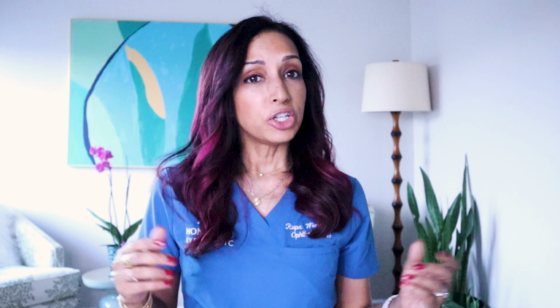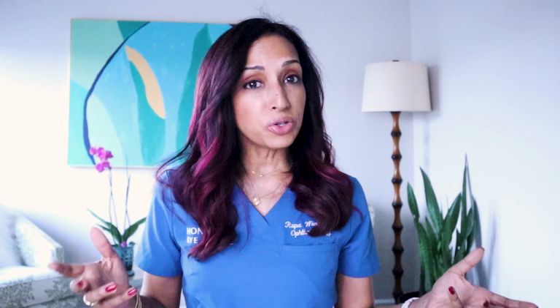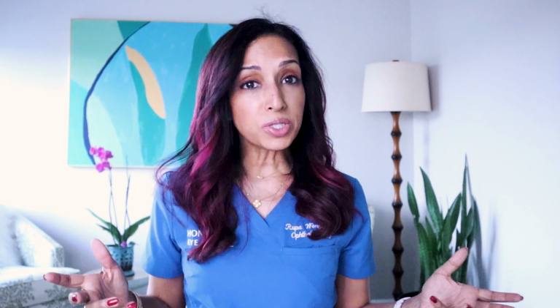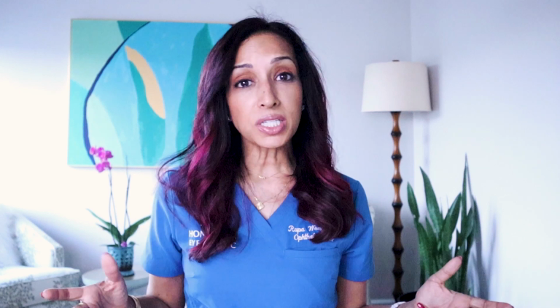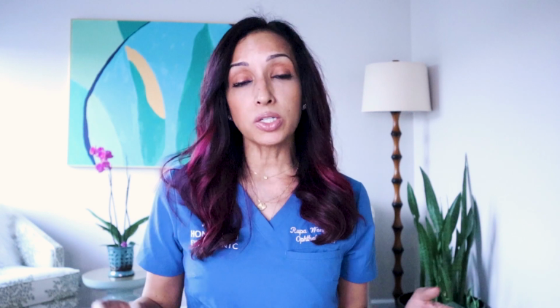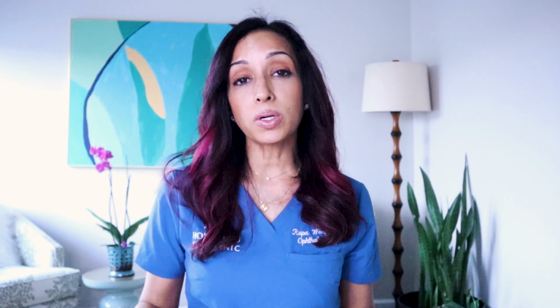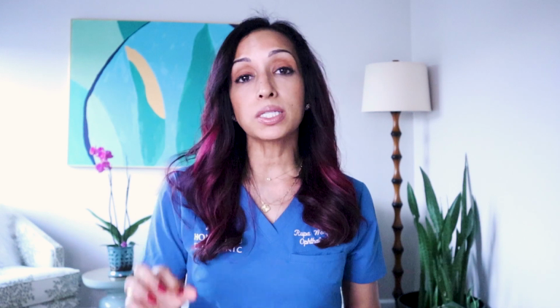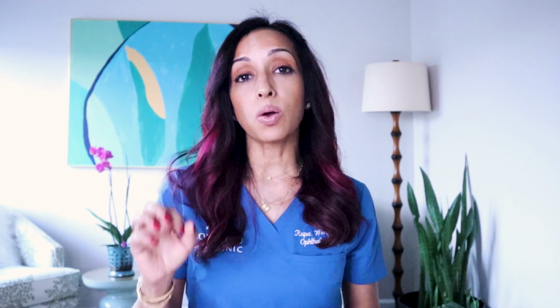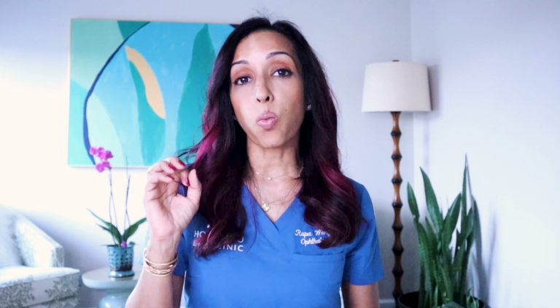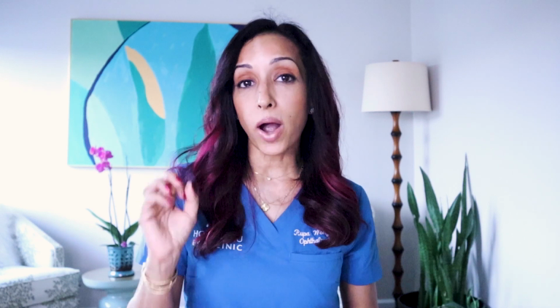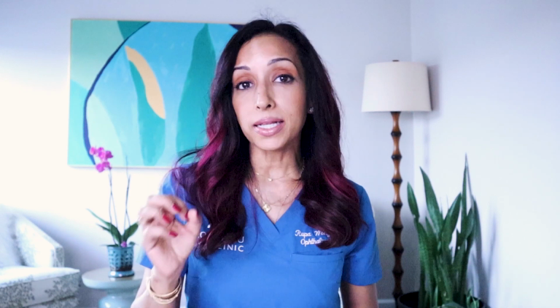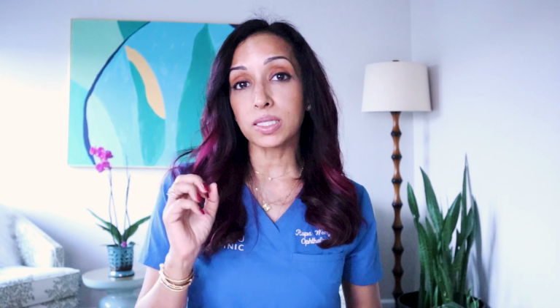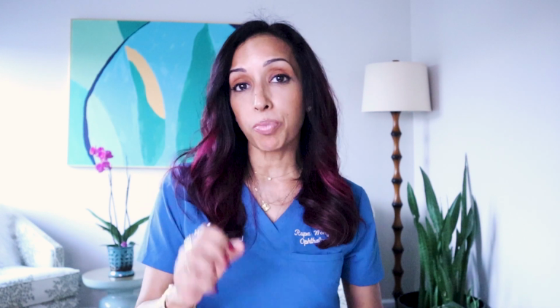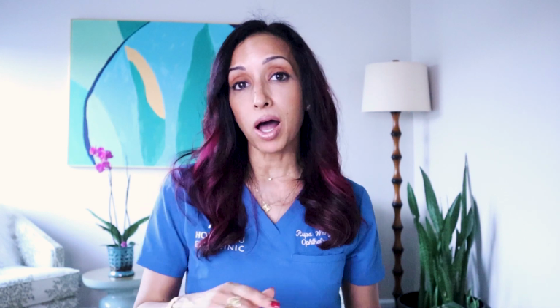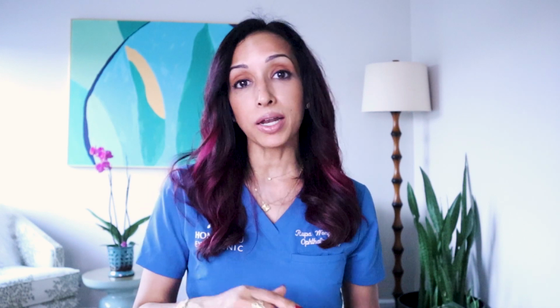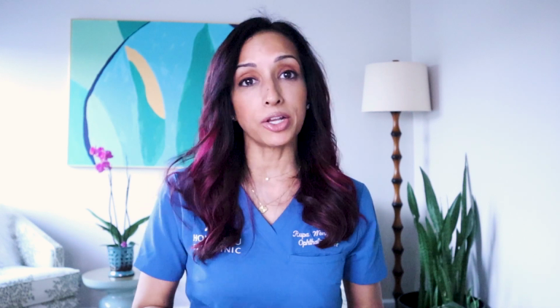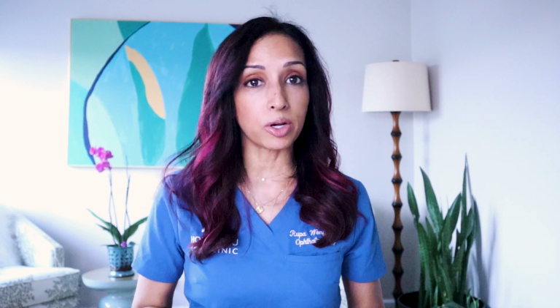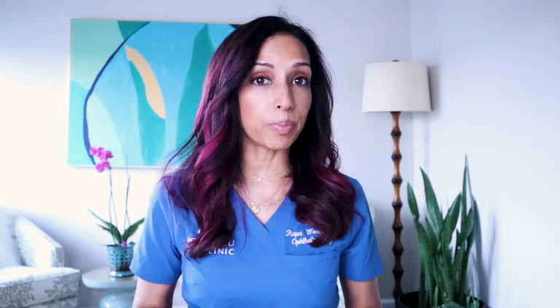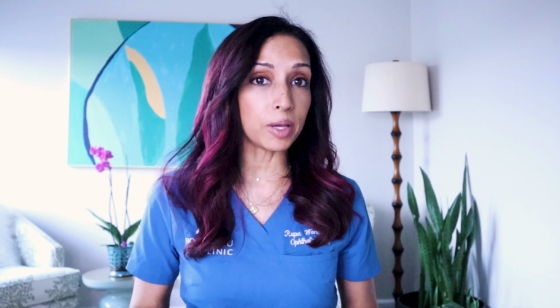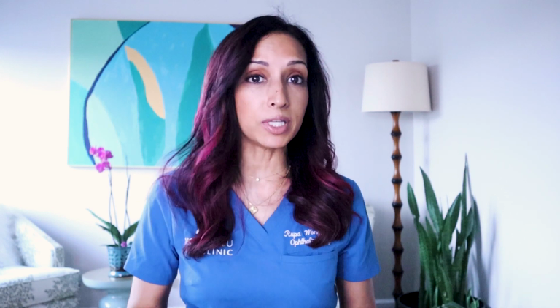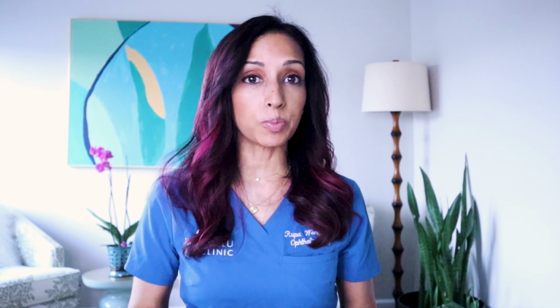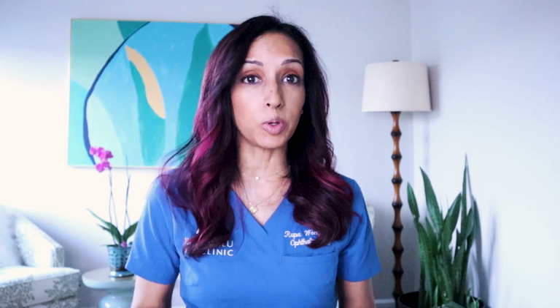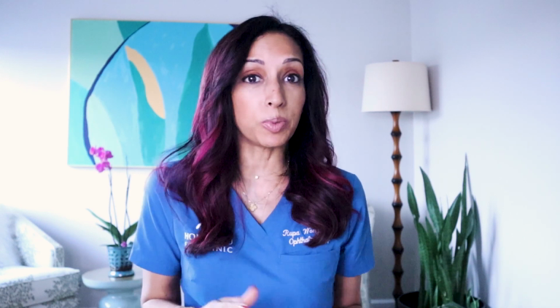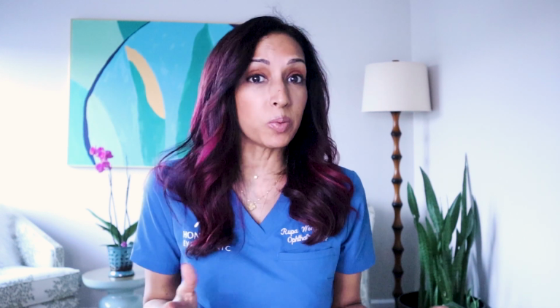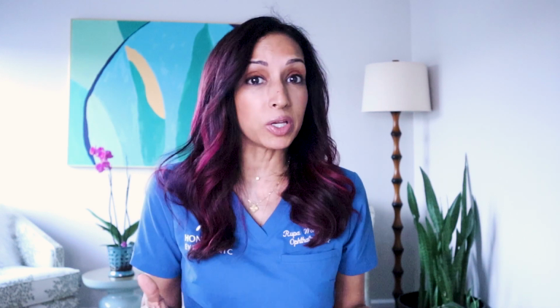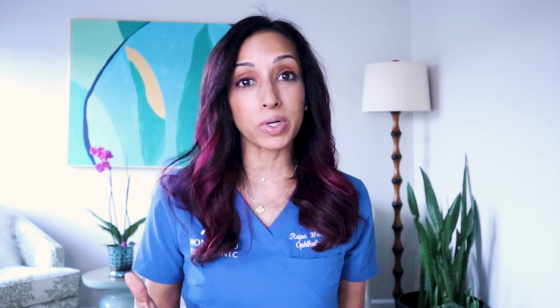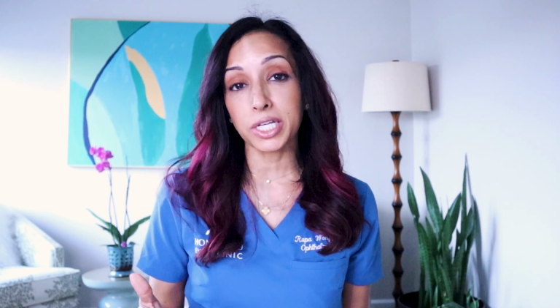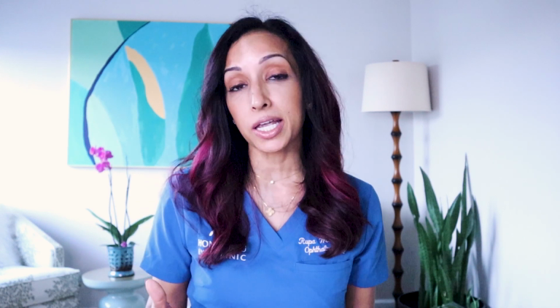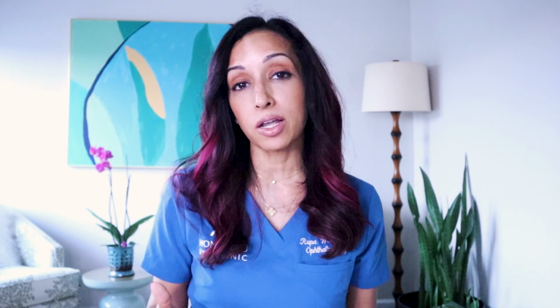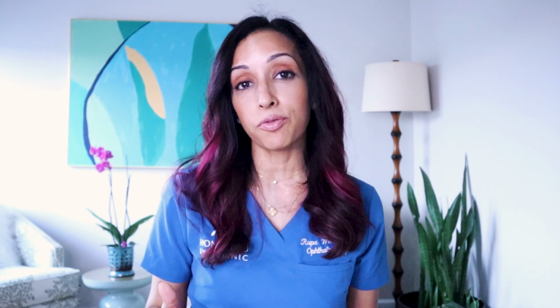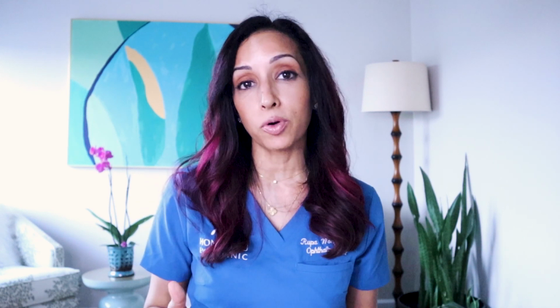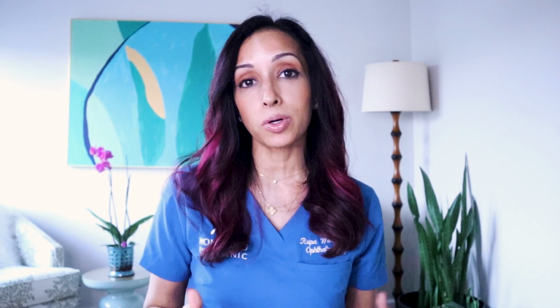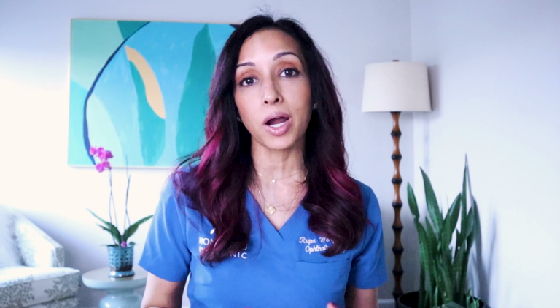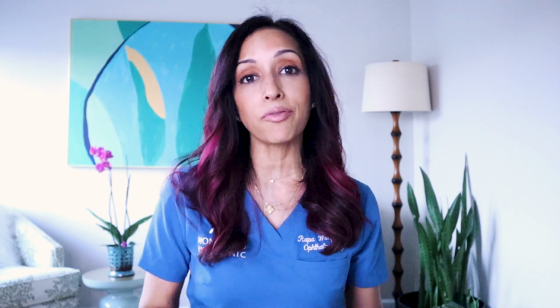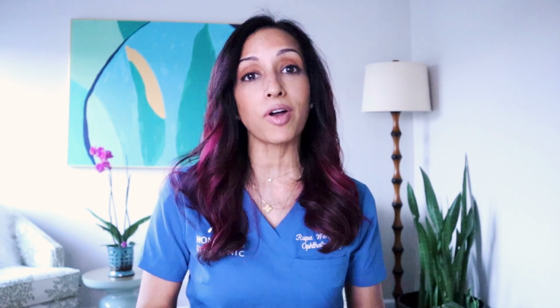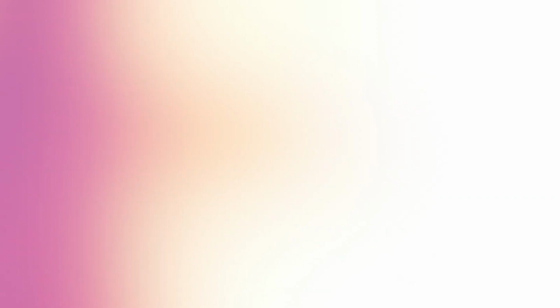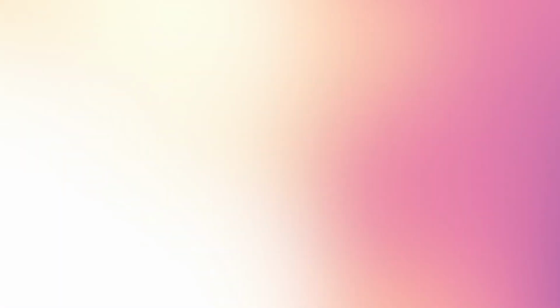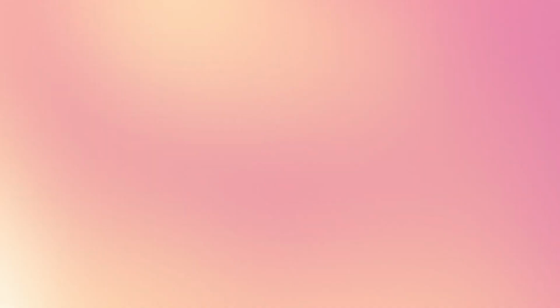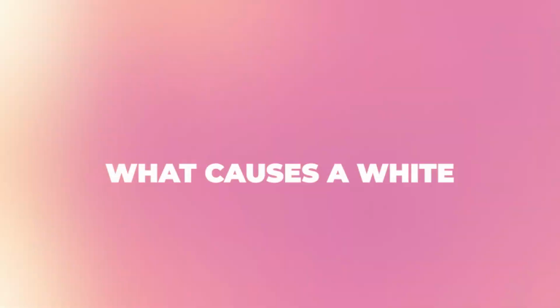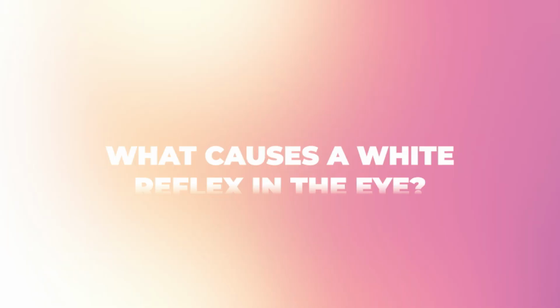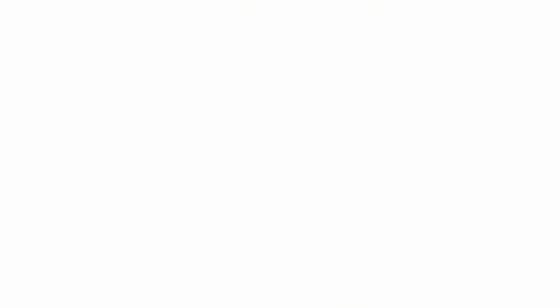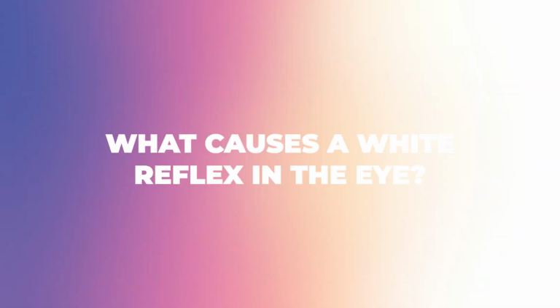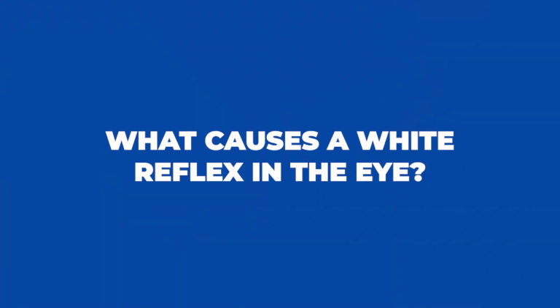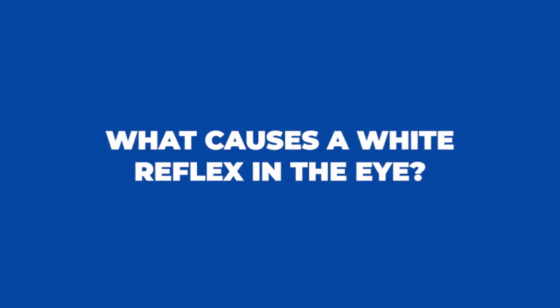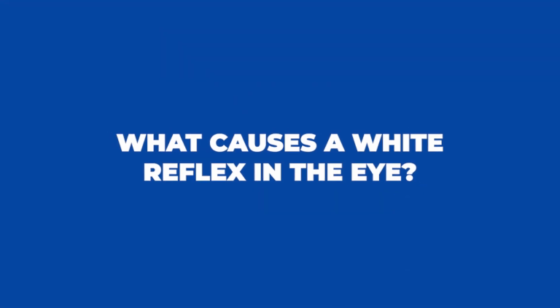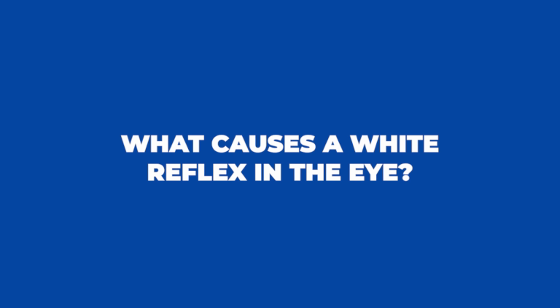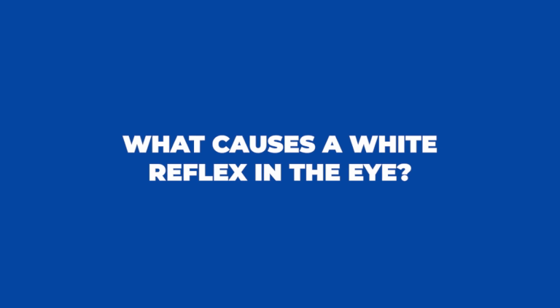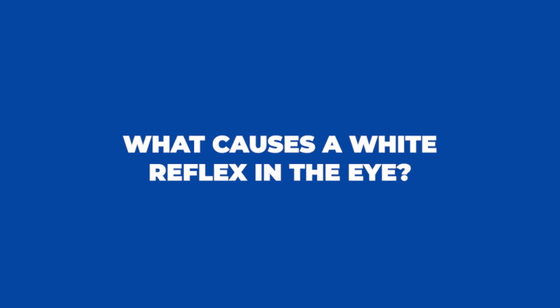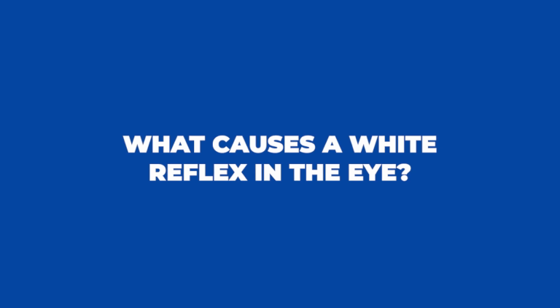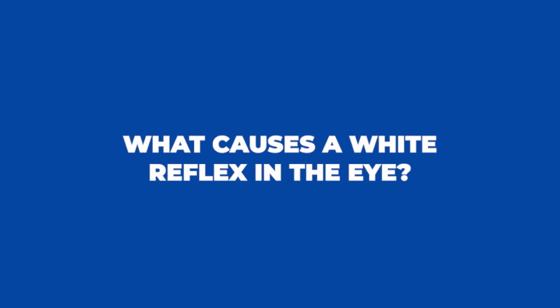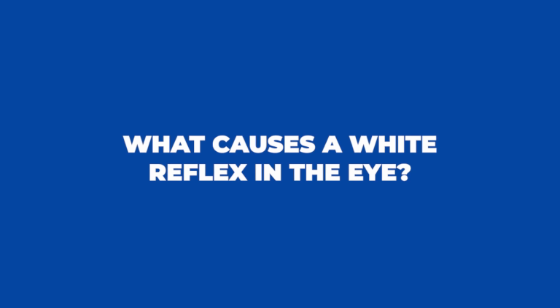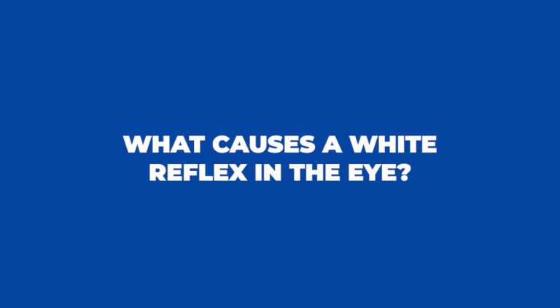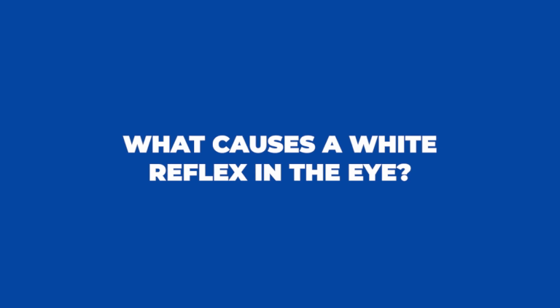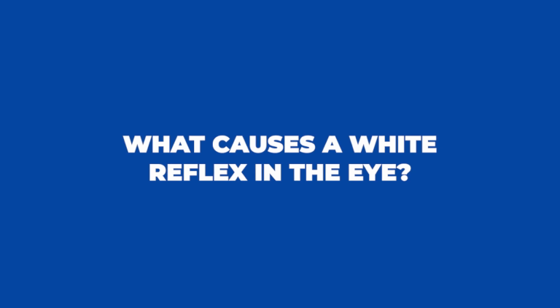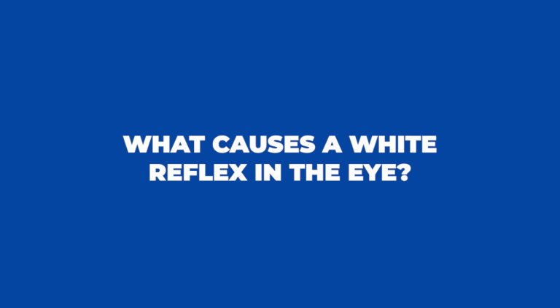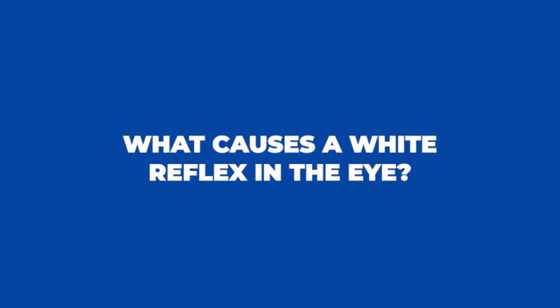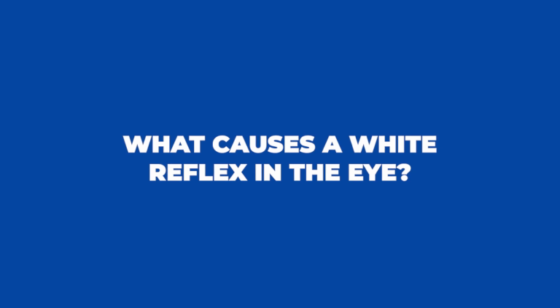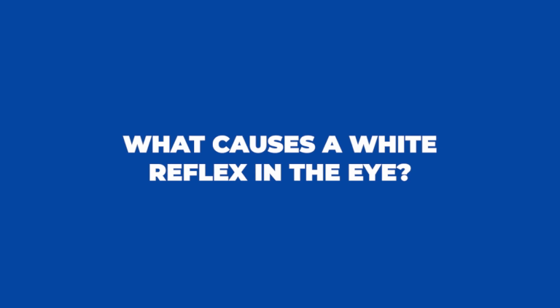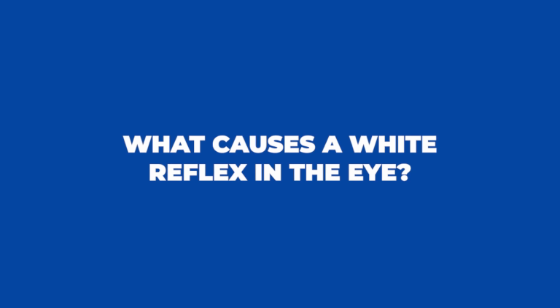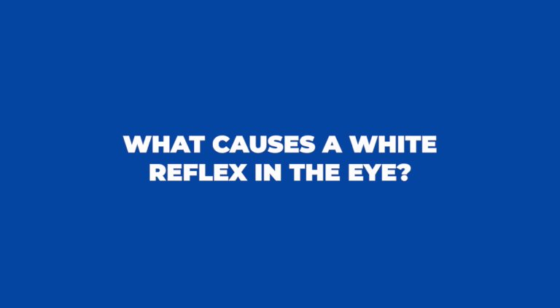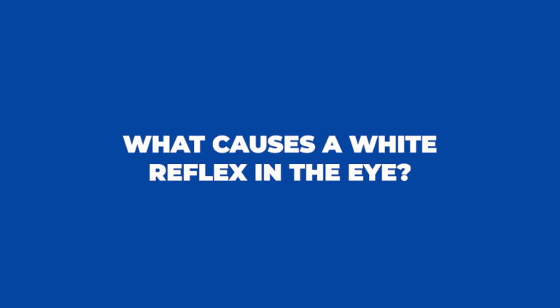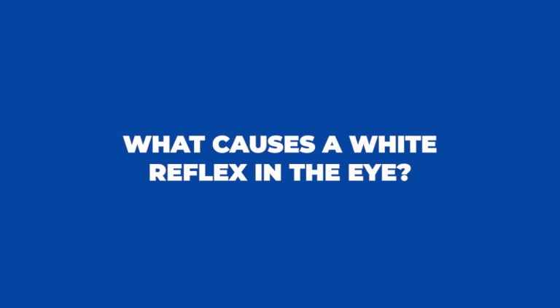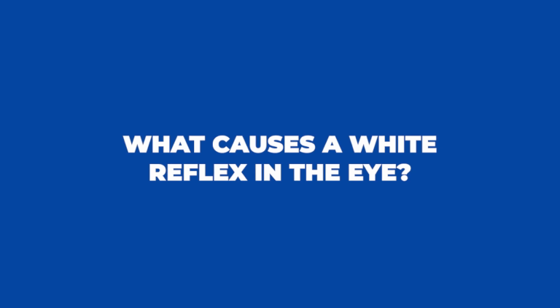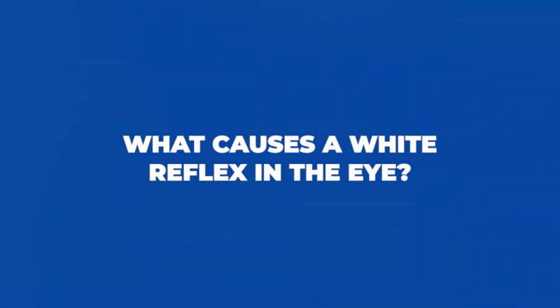Did you just notice a white spot in your baby's pupil when you were taking a photograph? I'm going to tell you all about this in this video, so keep watching.